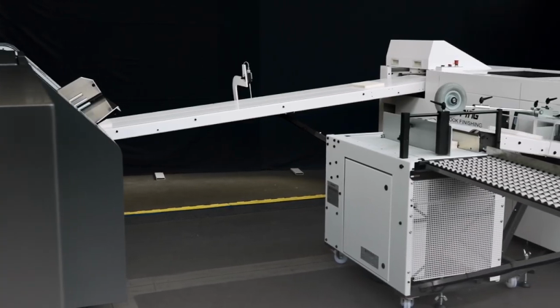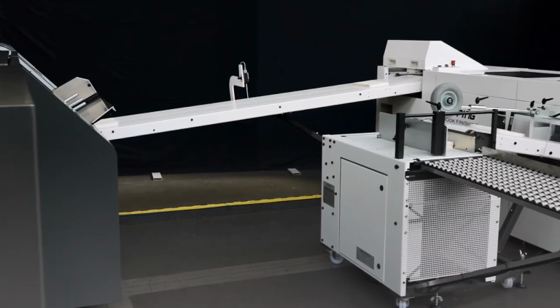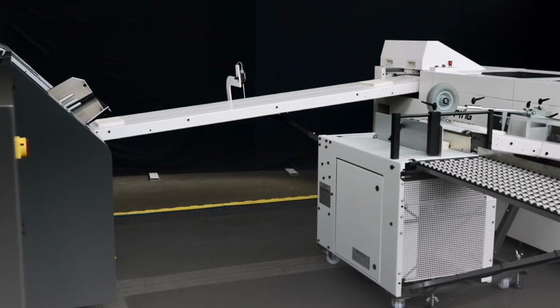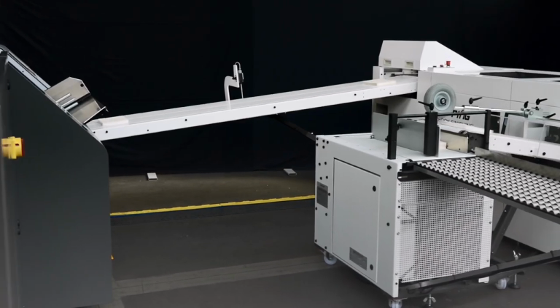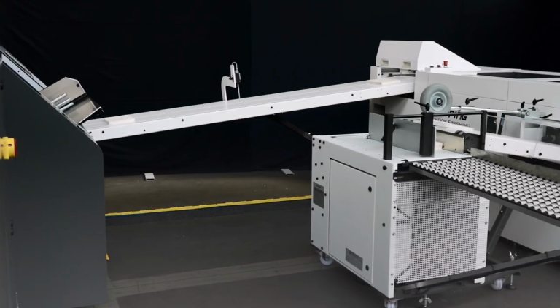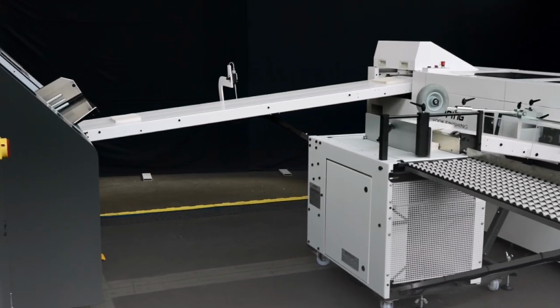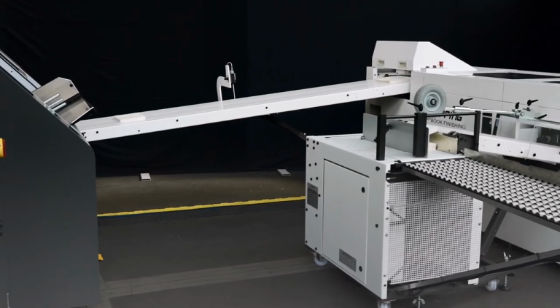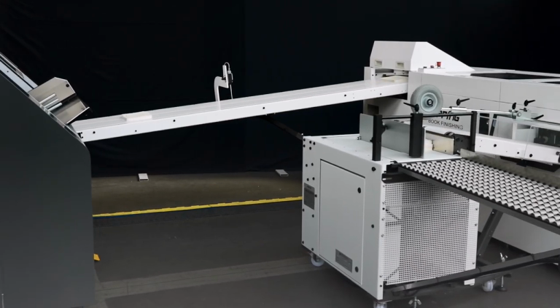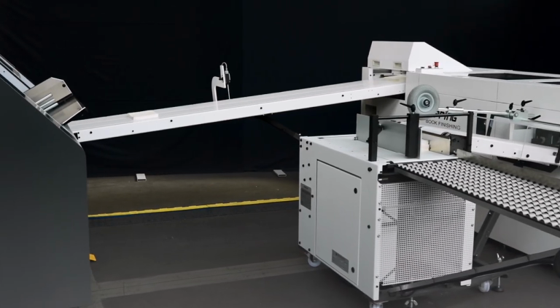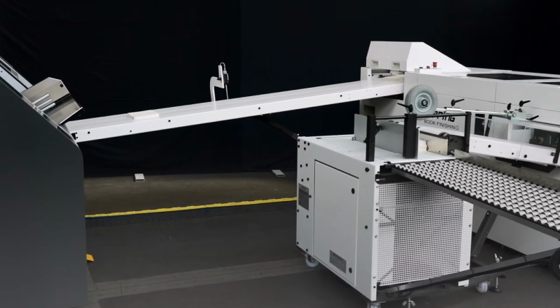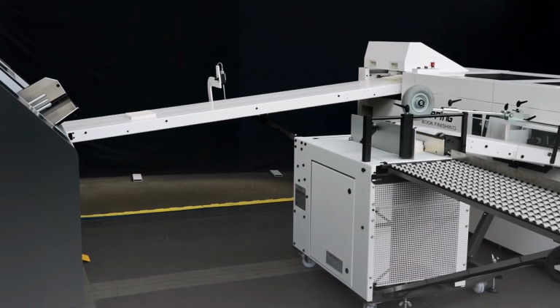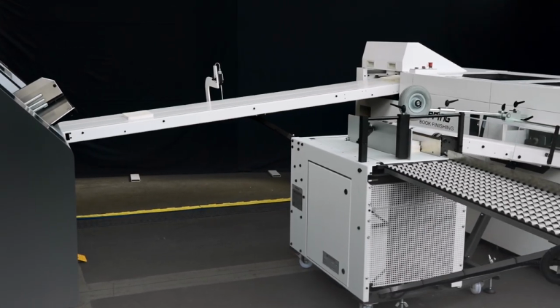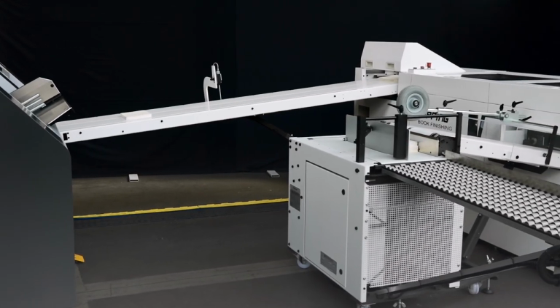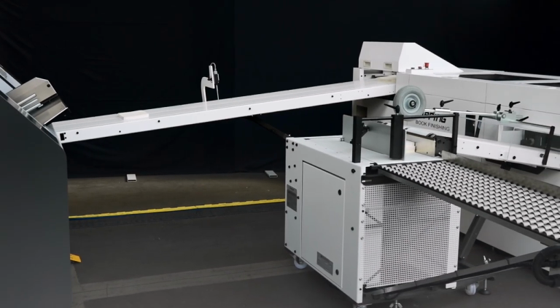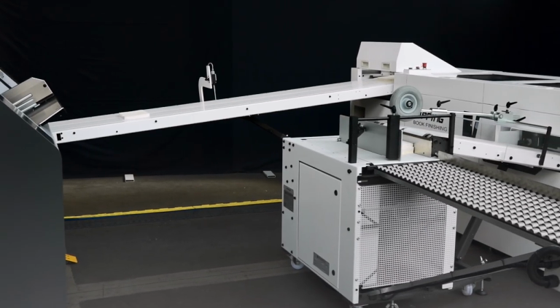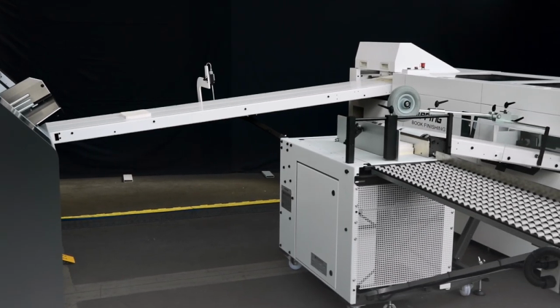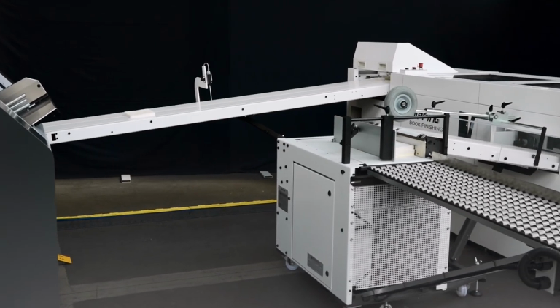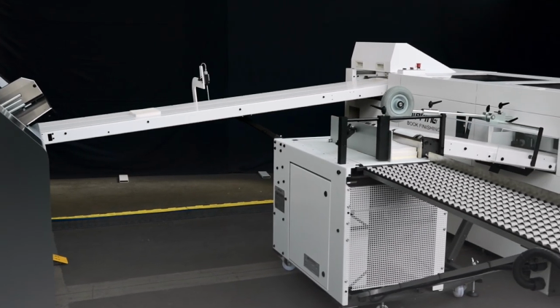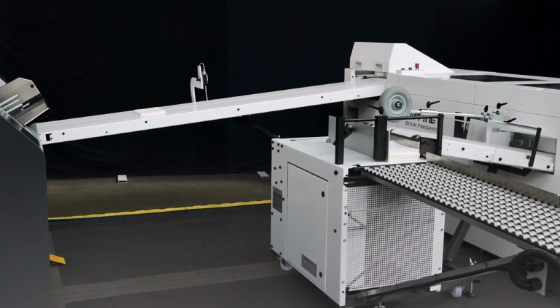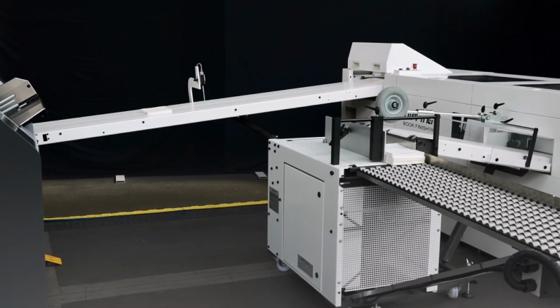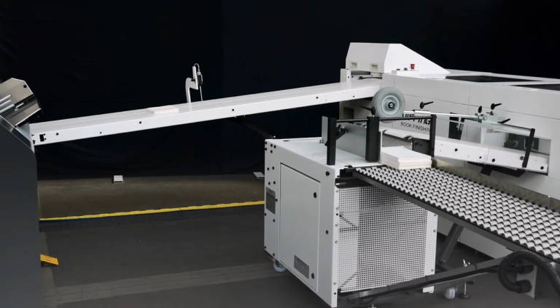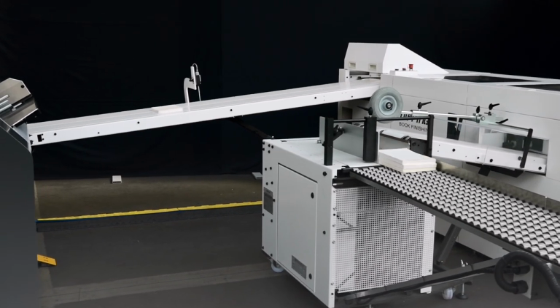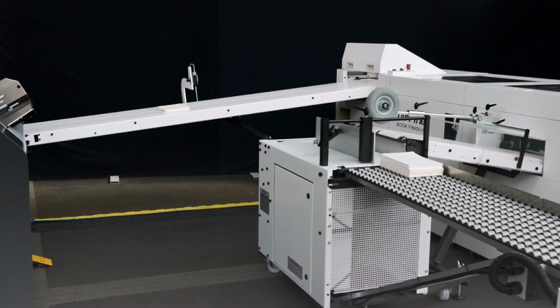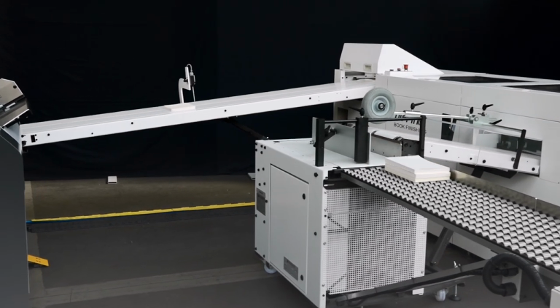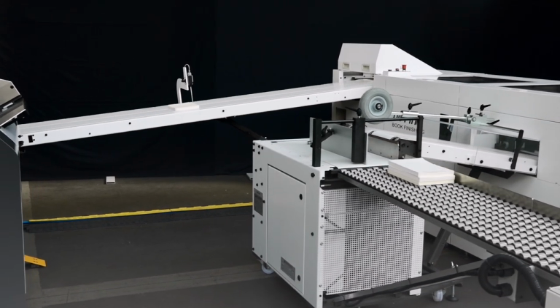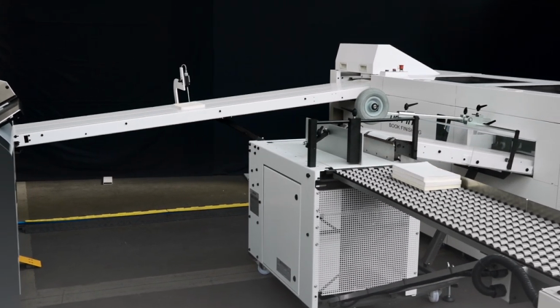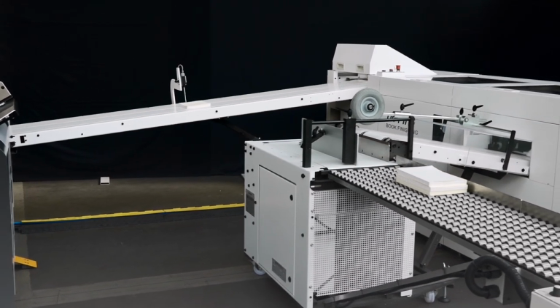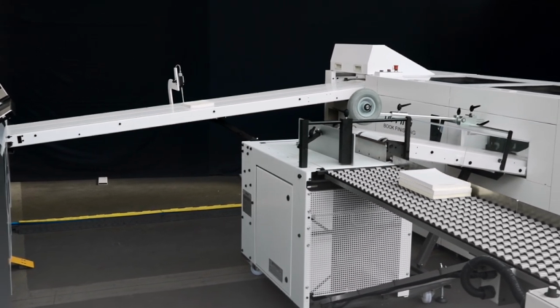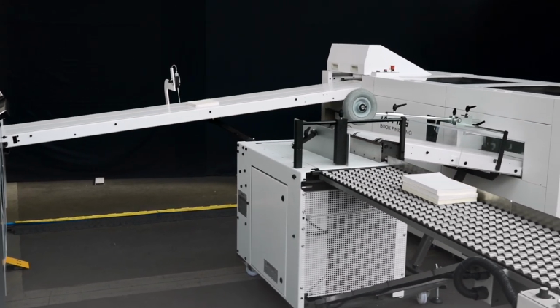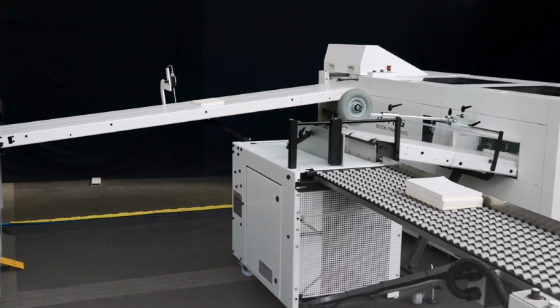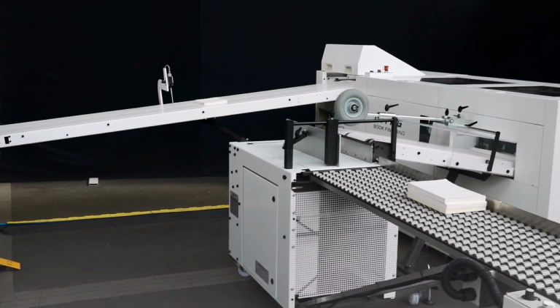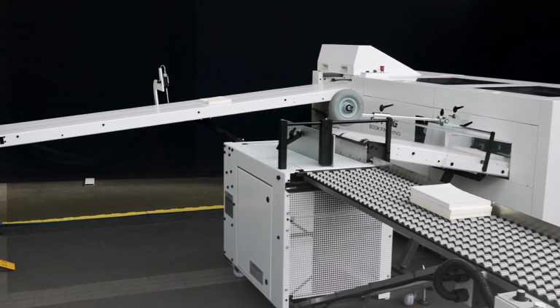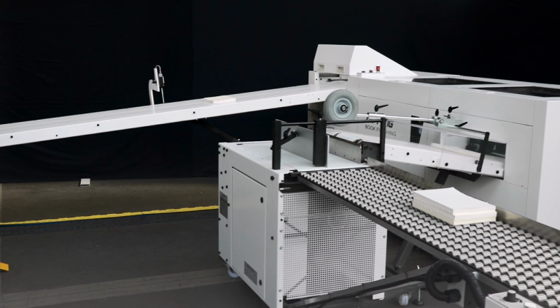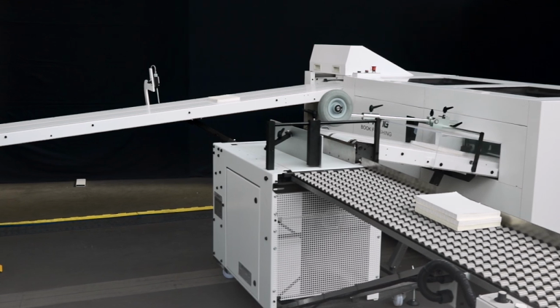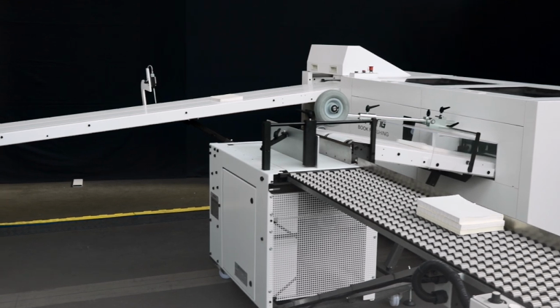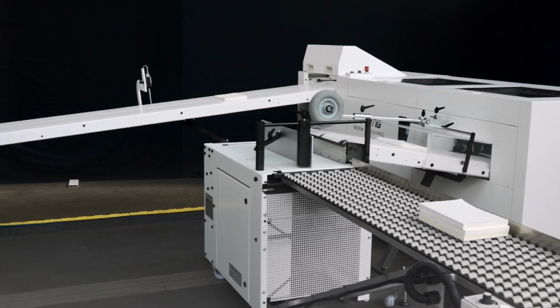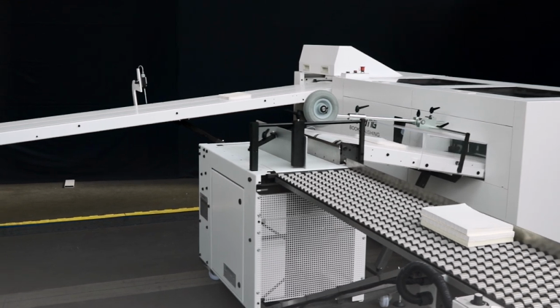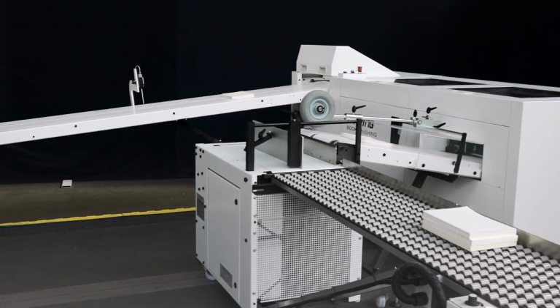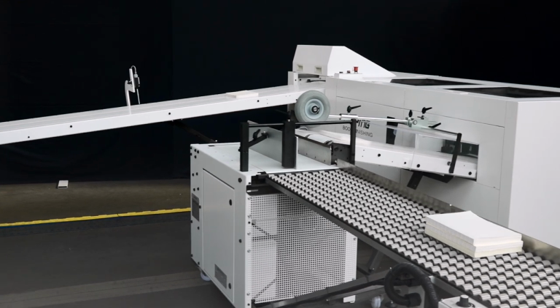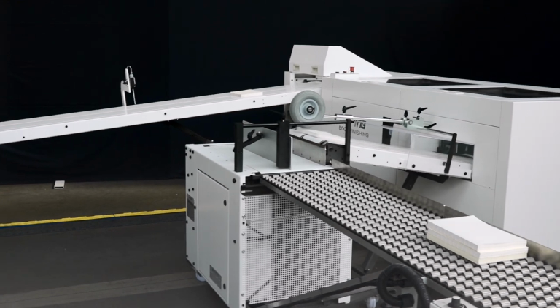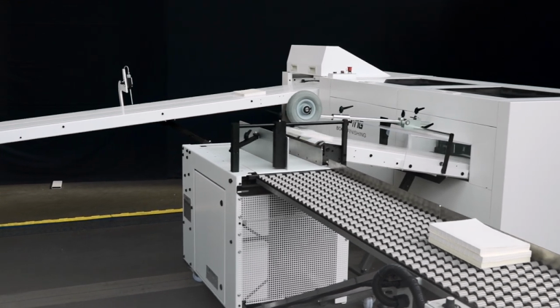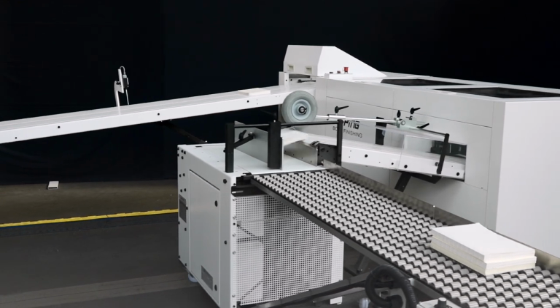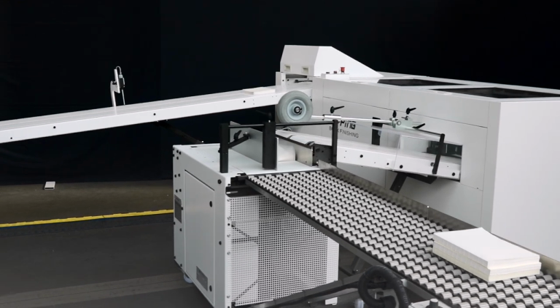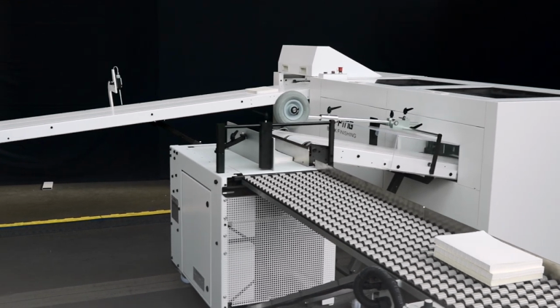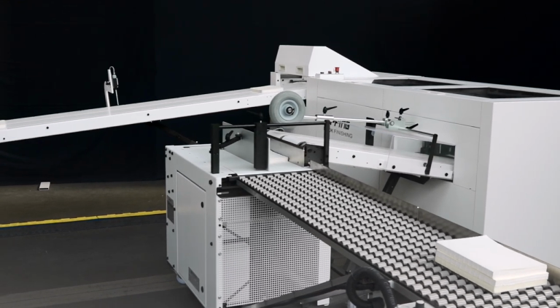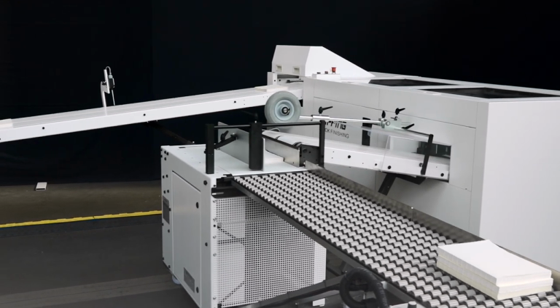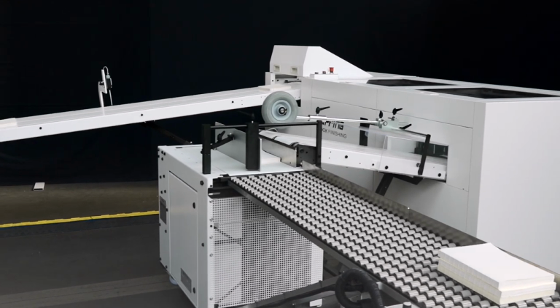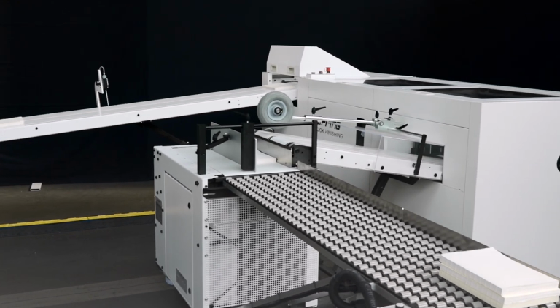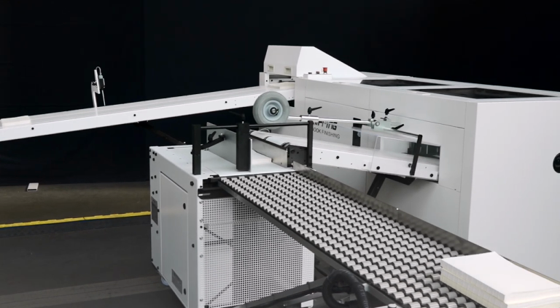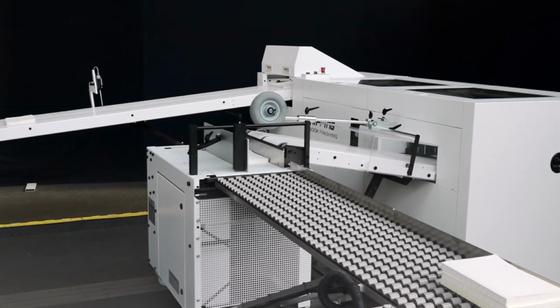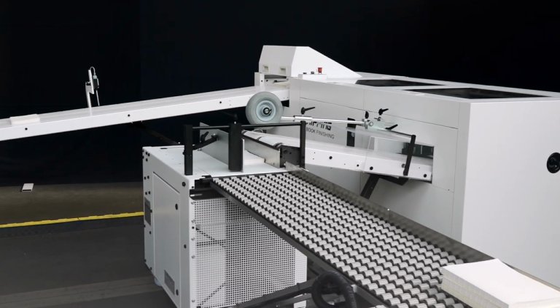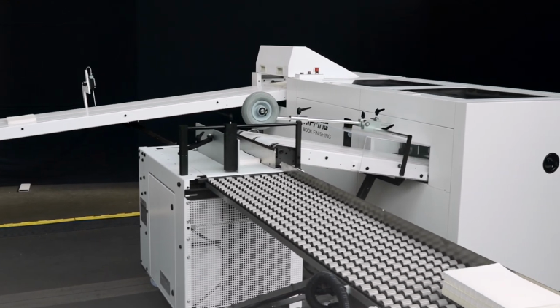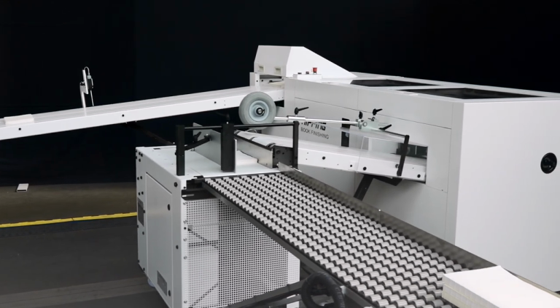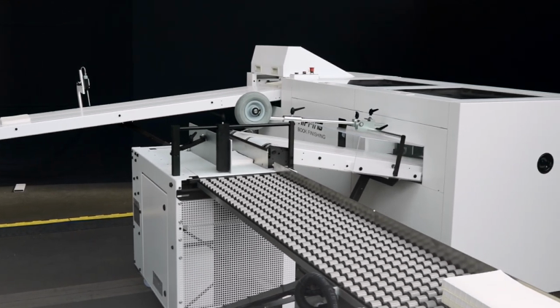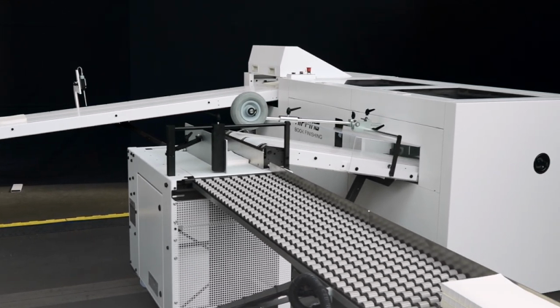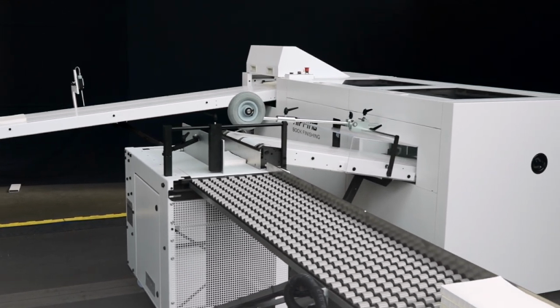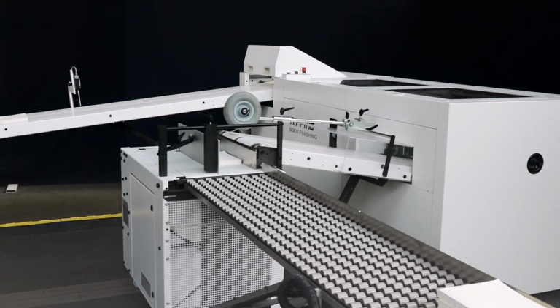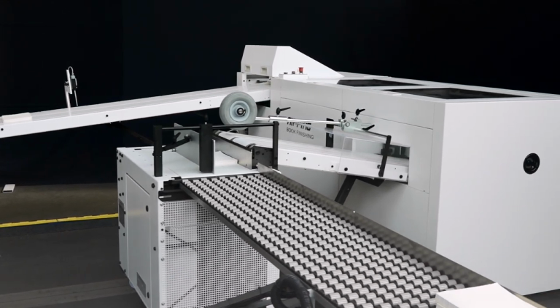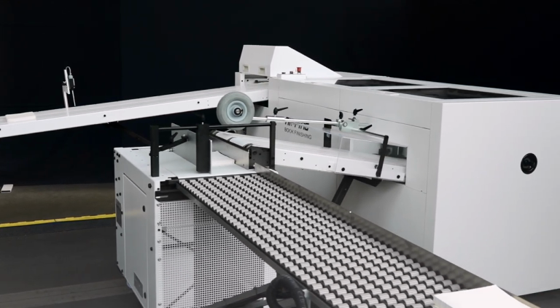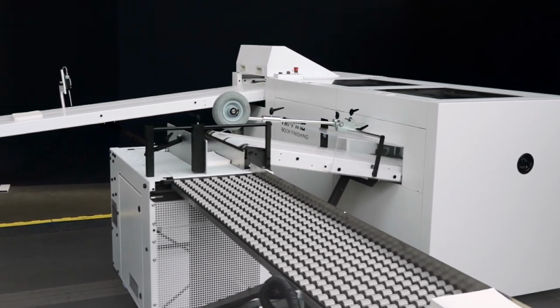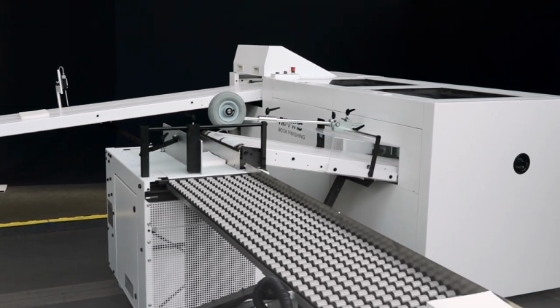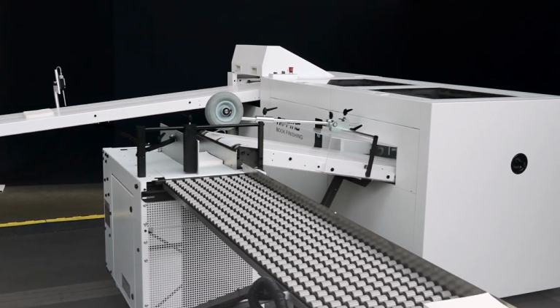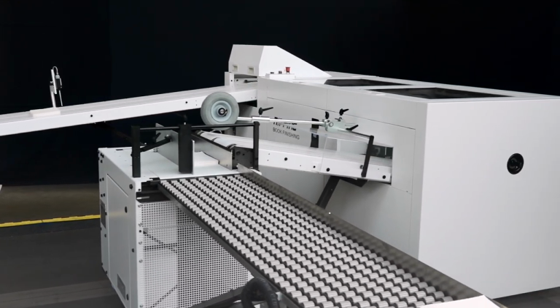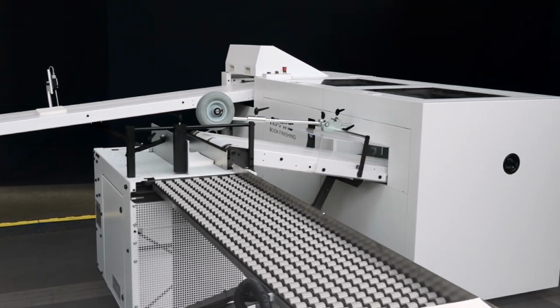Nipping is the ideal match with offset or digital book sewing machines of the Aster and Universe family.